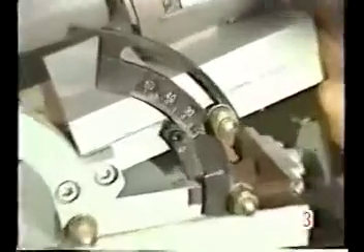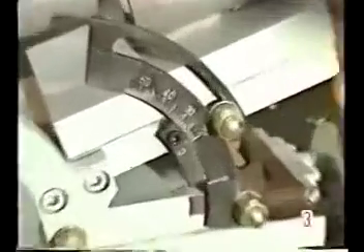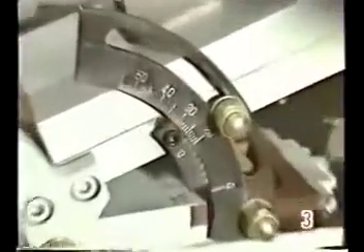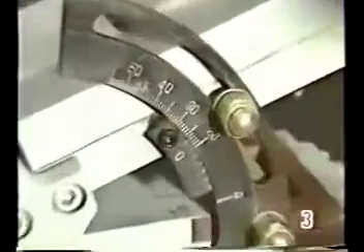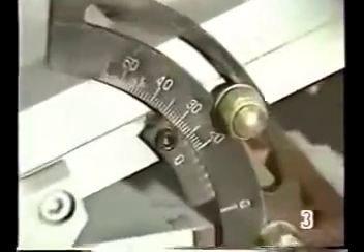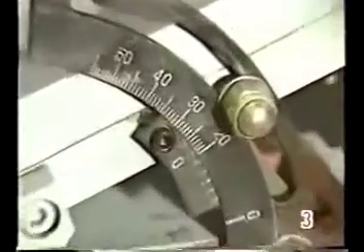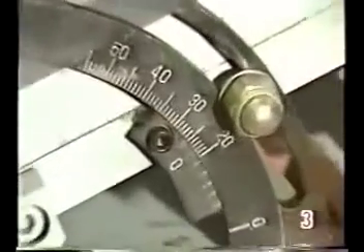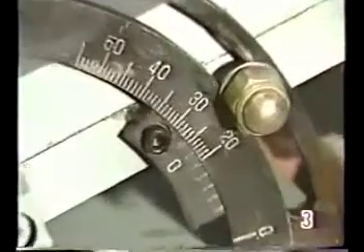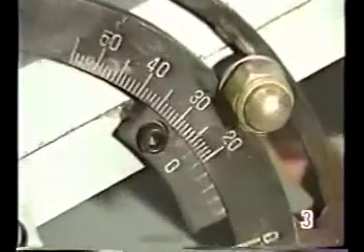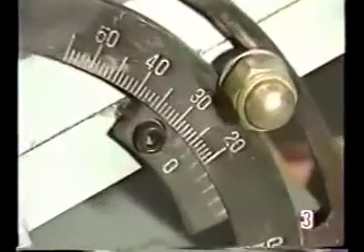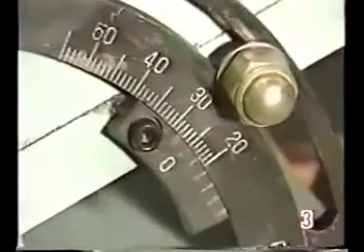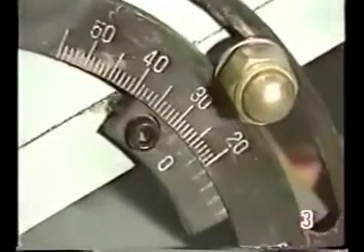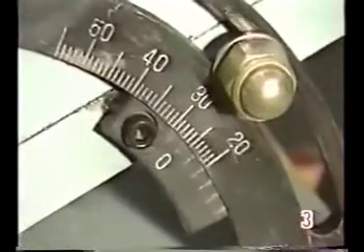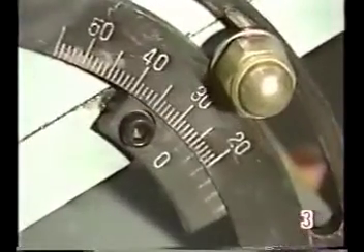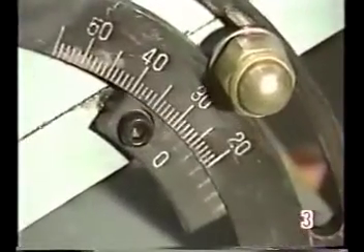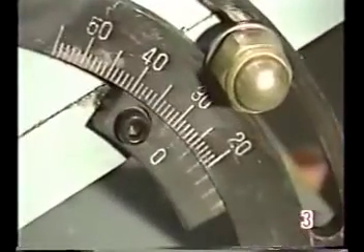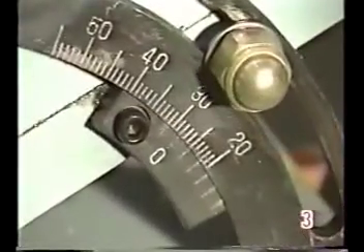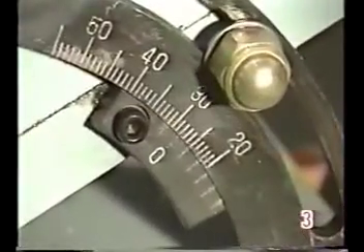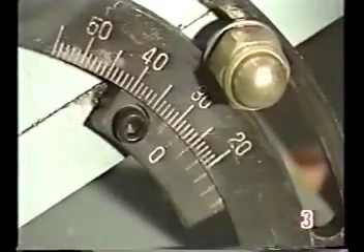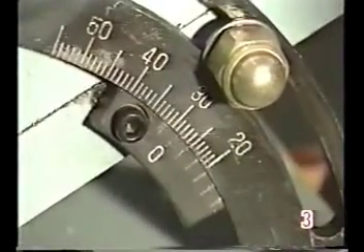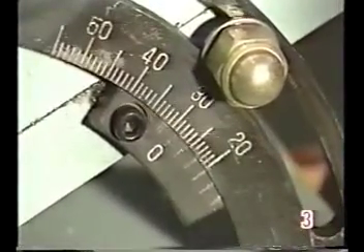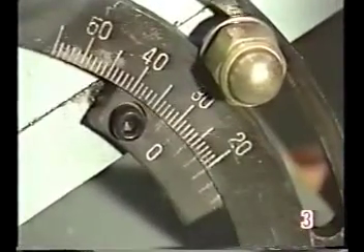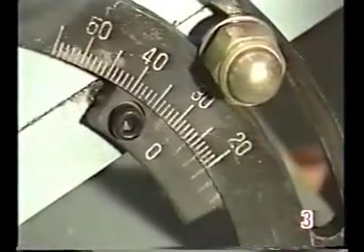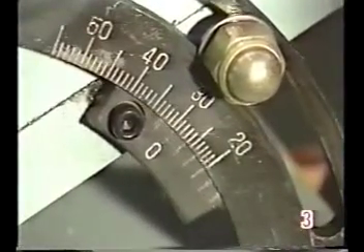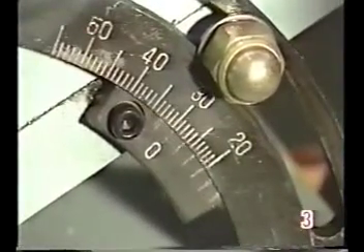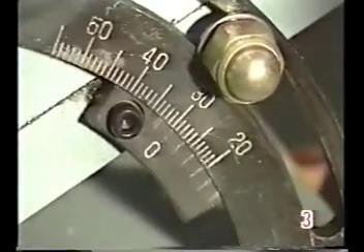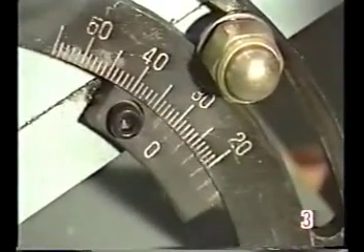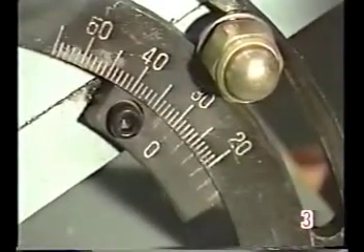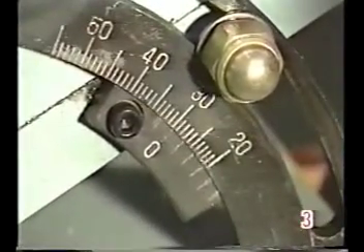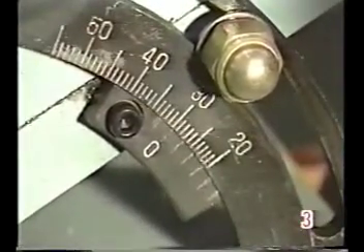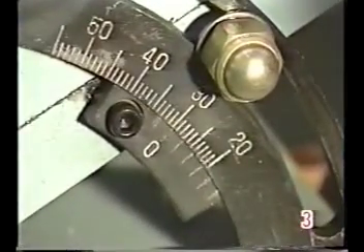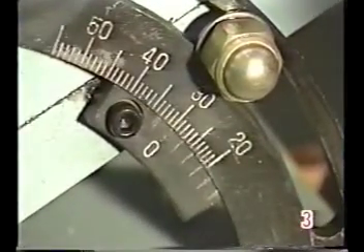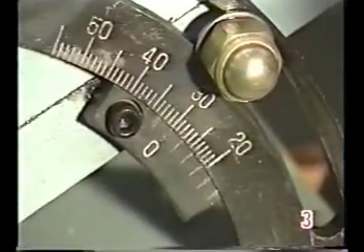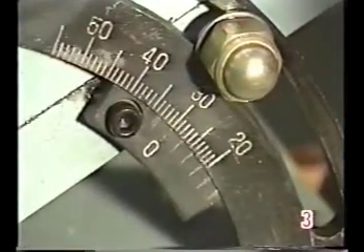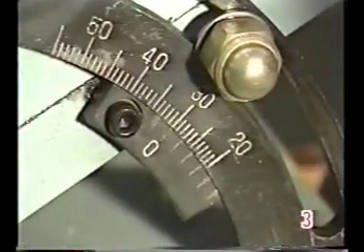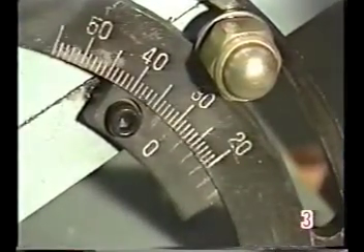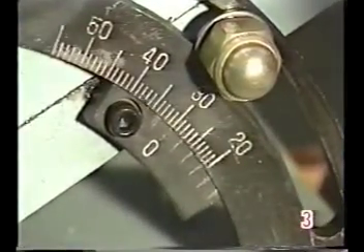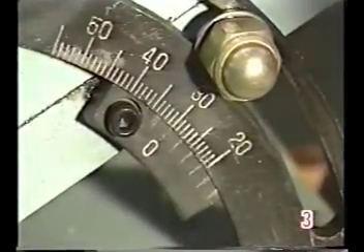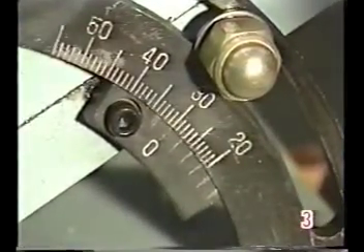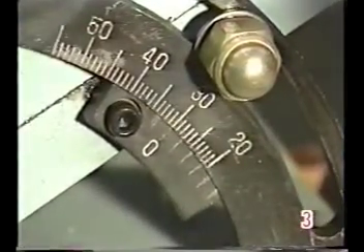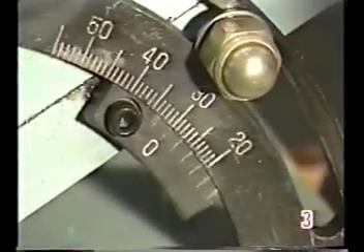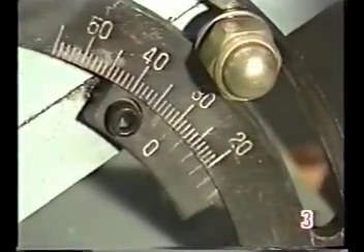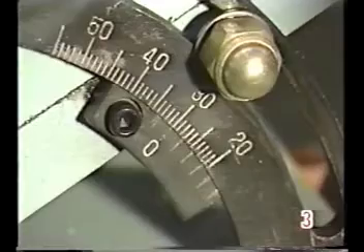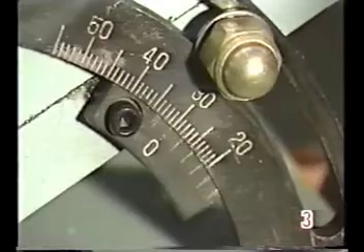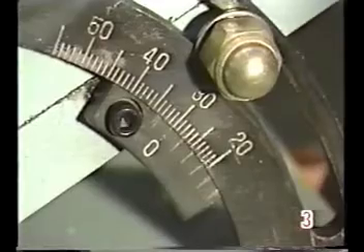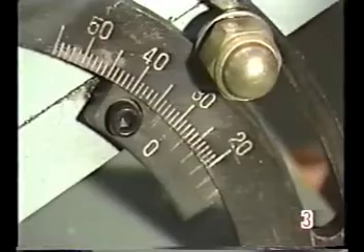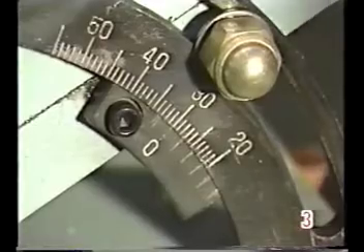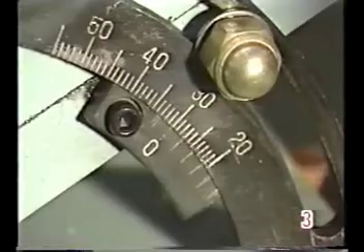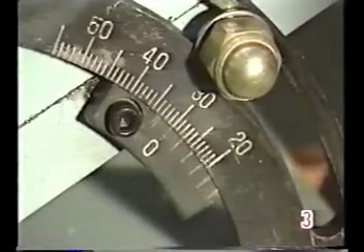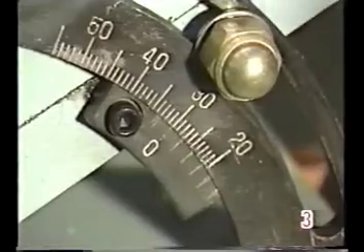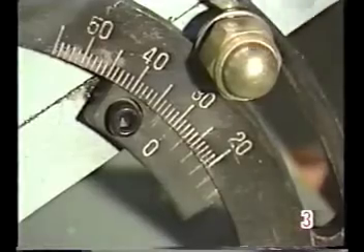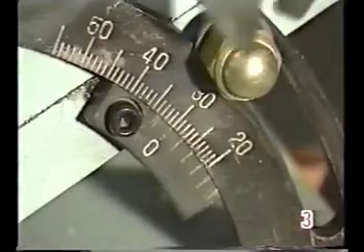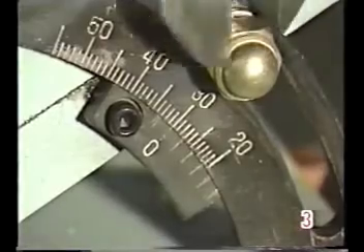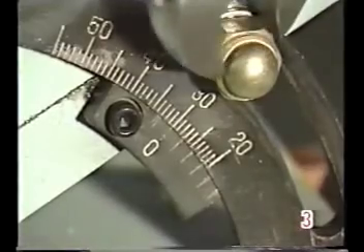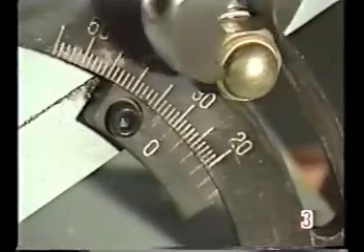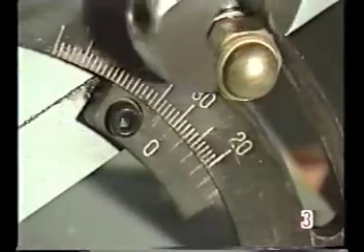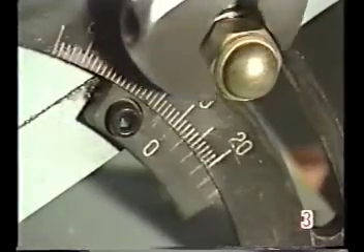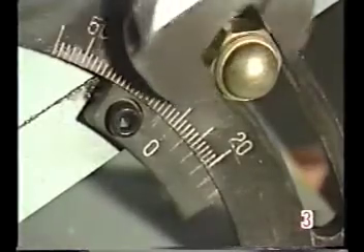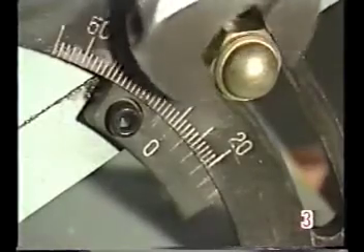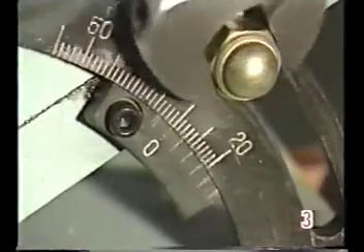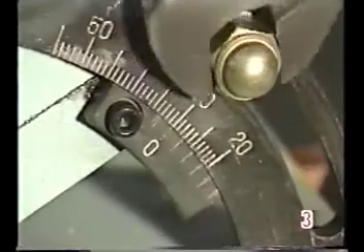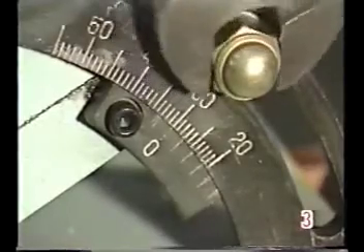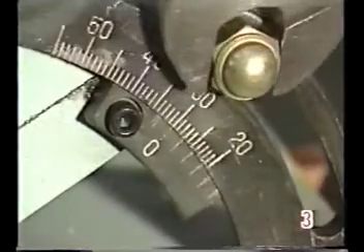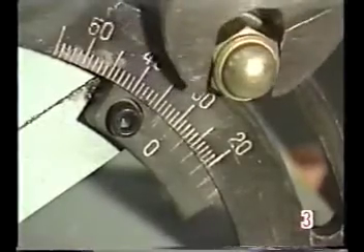The exhaust valve seat angle is 30 degrees. Set the grinding angle to 30 degrees.